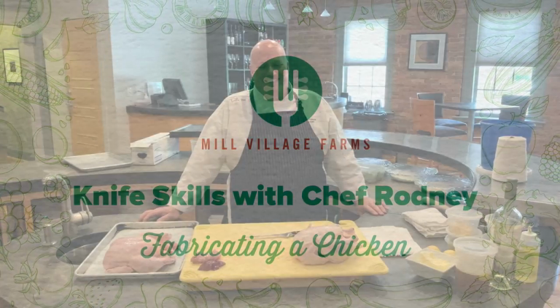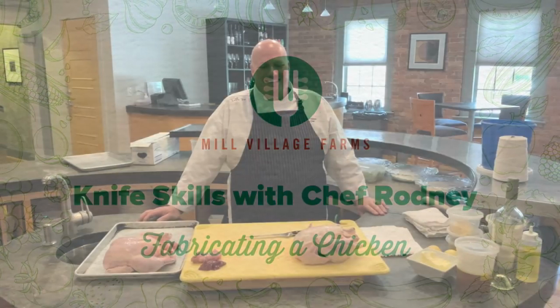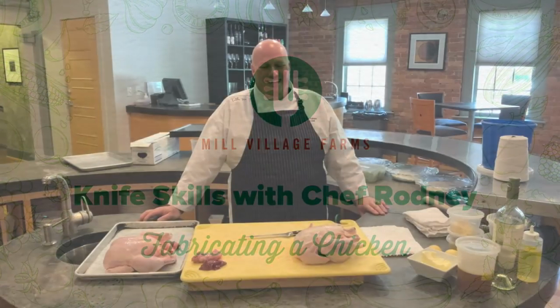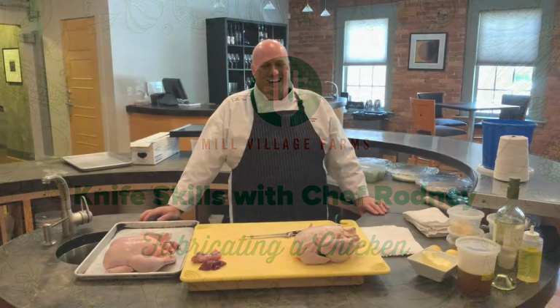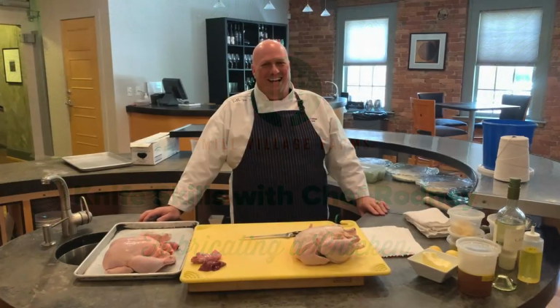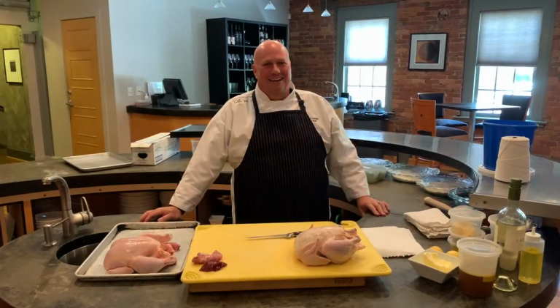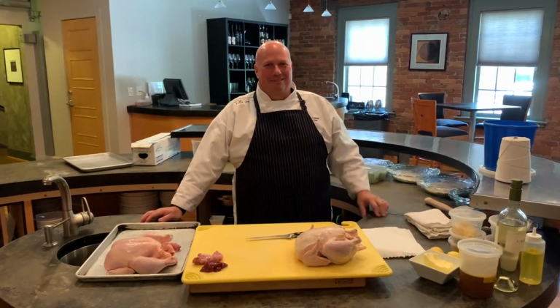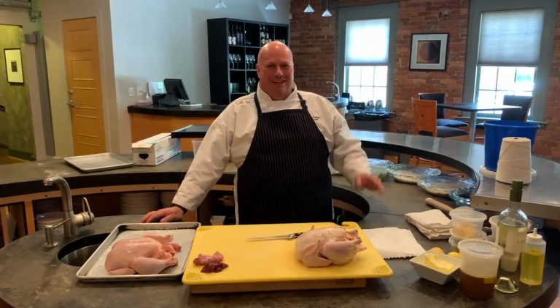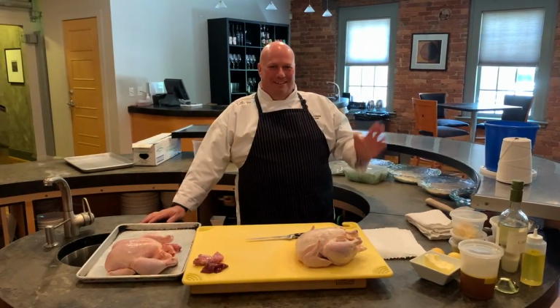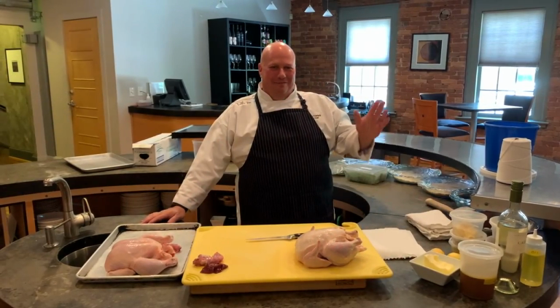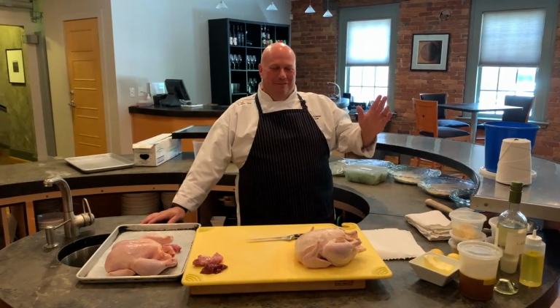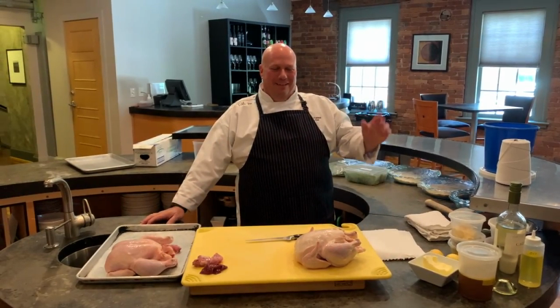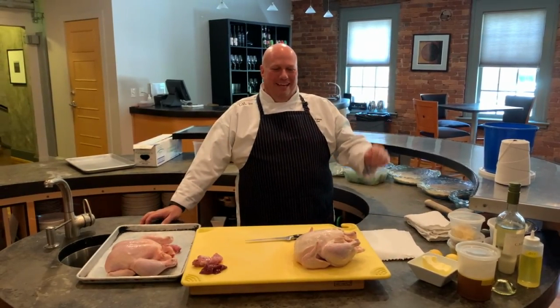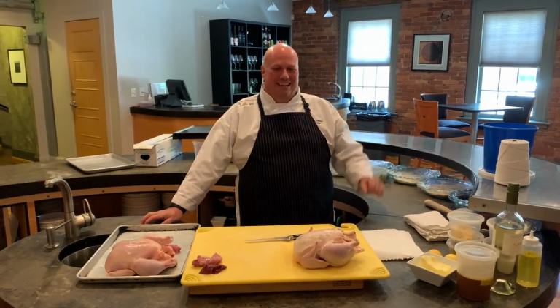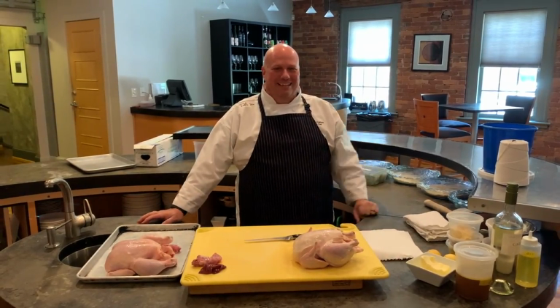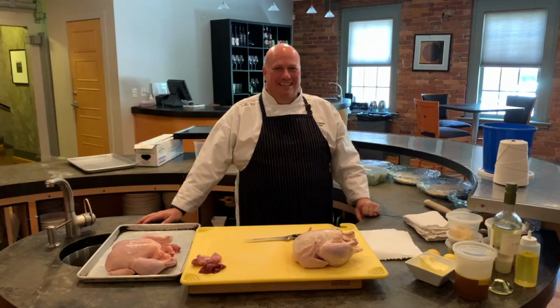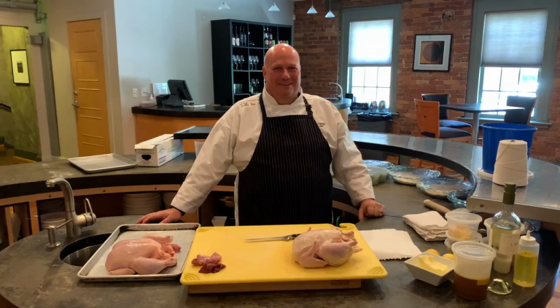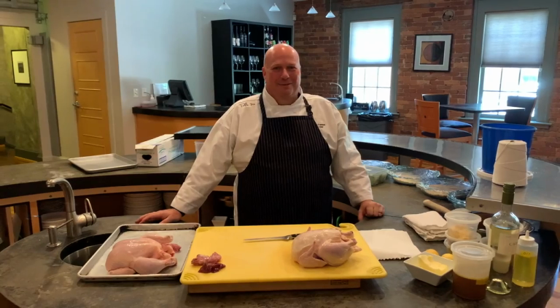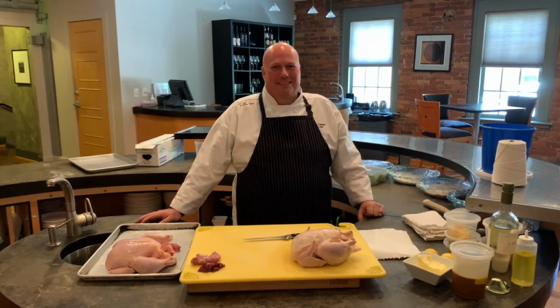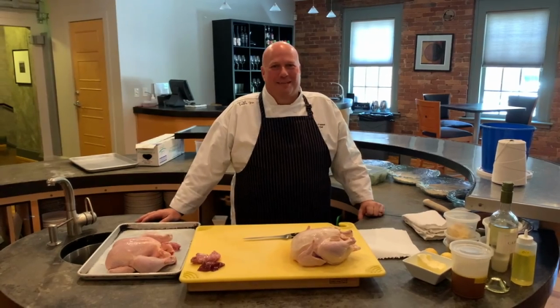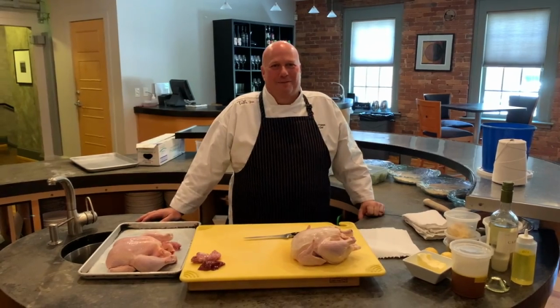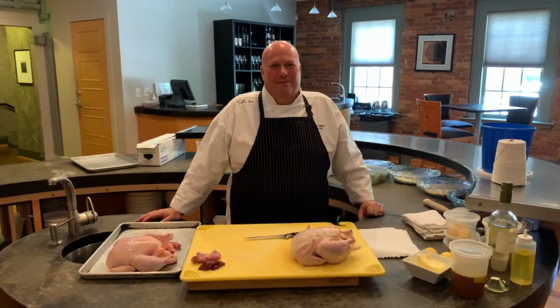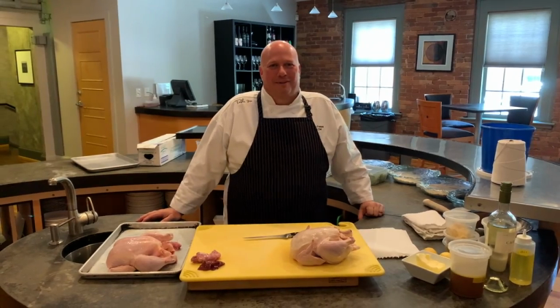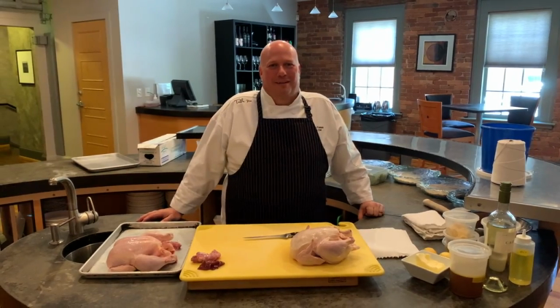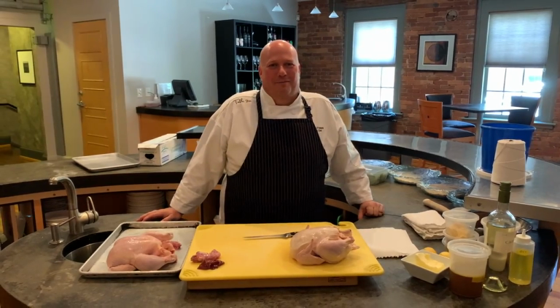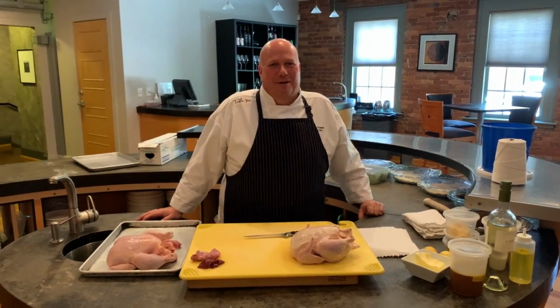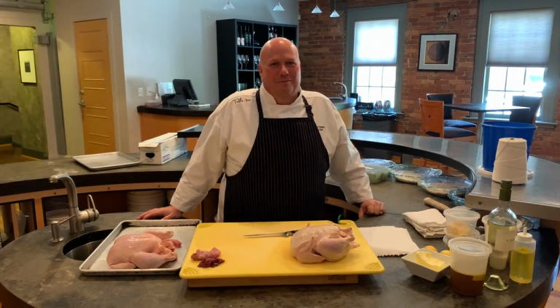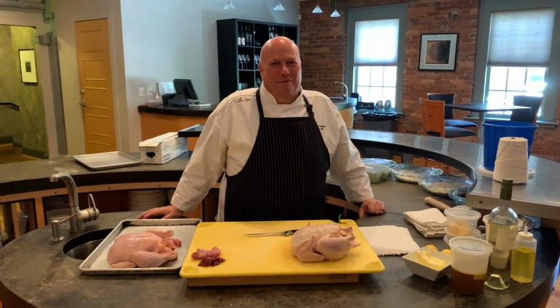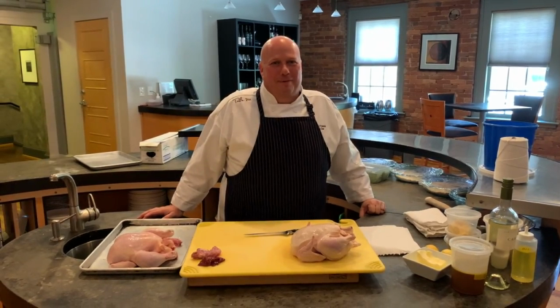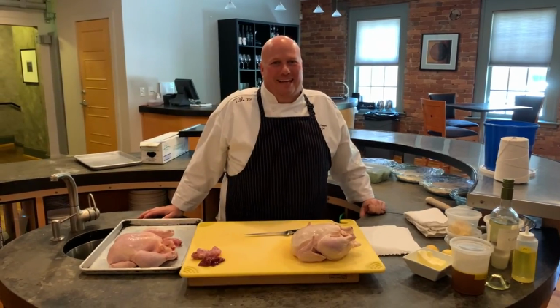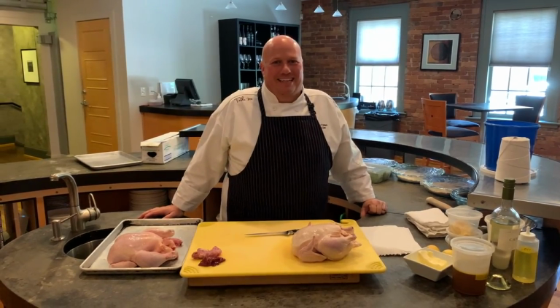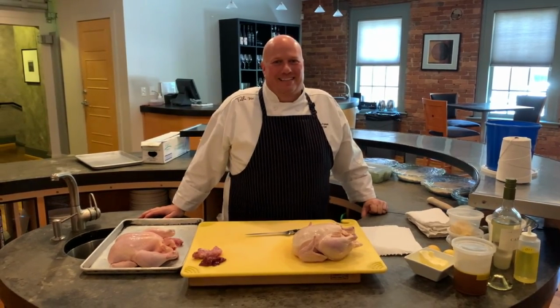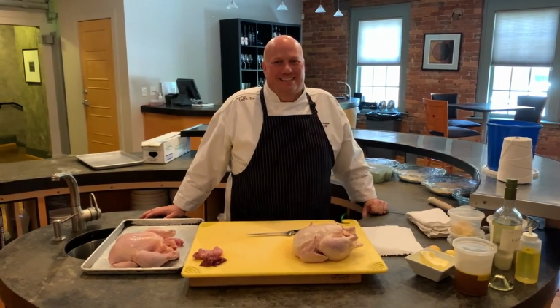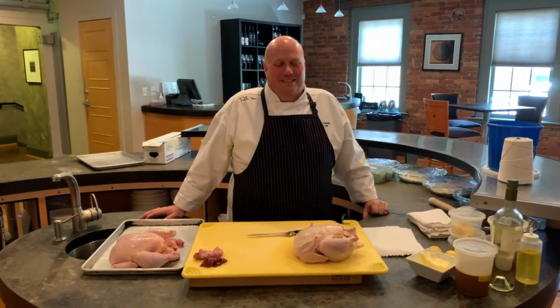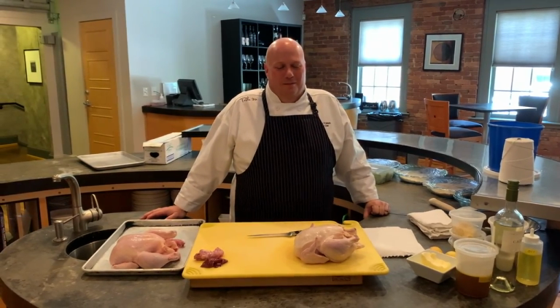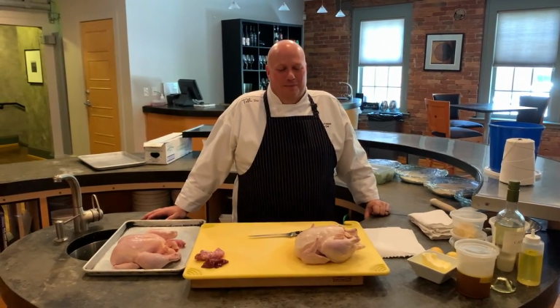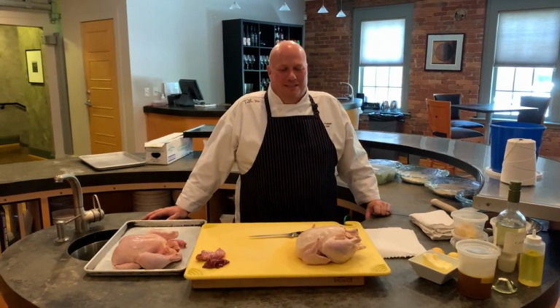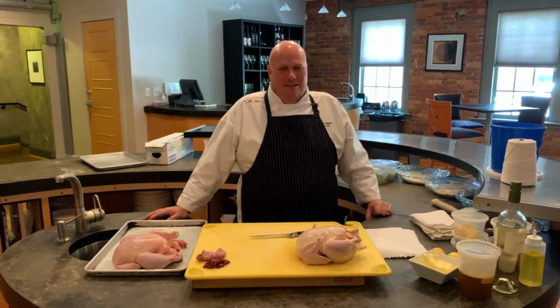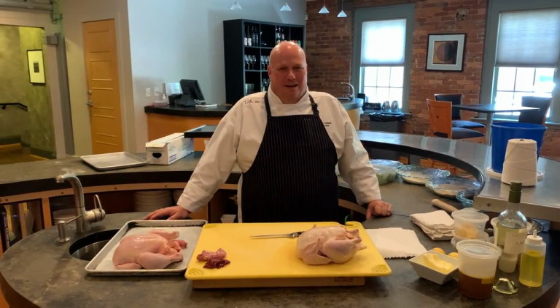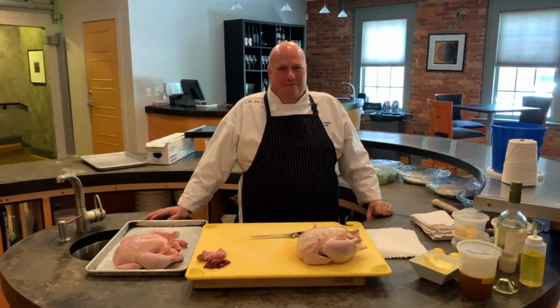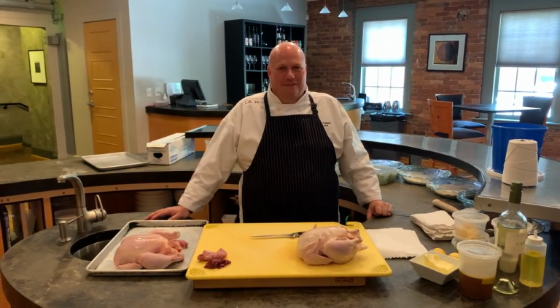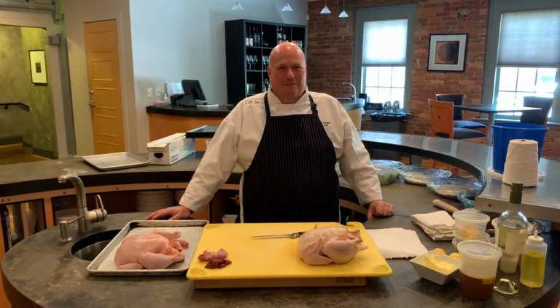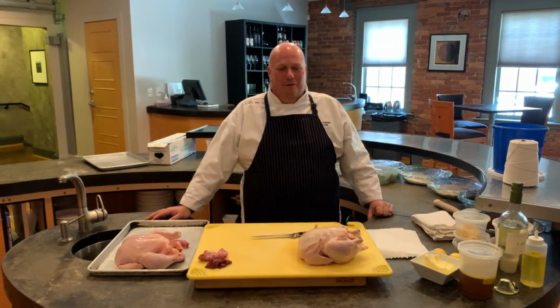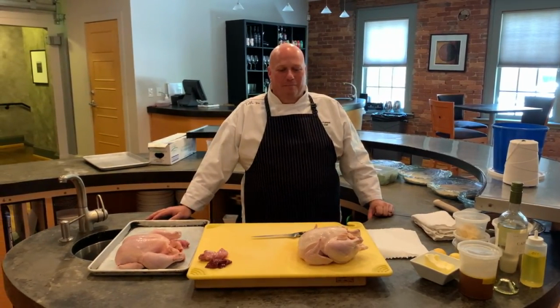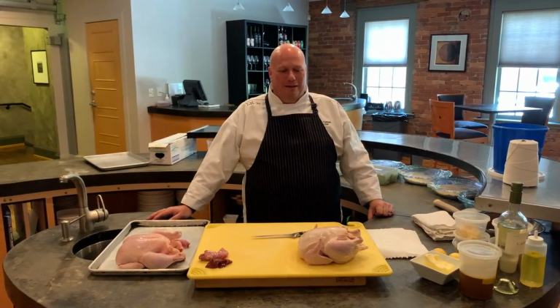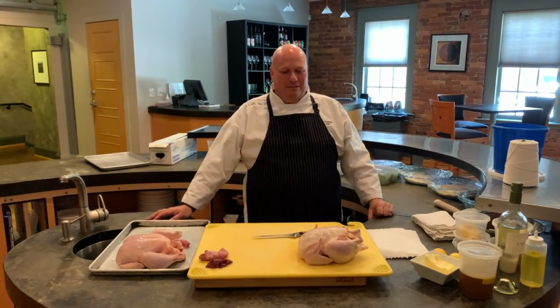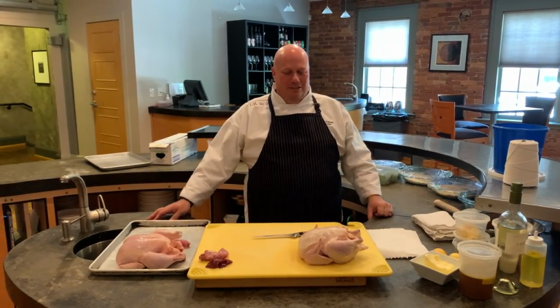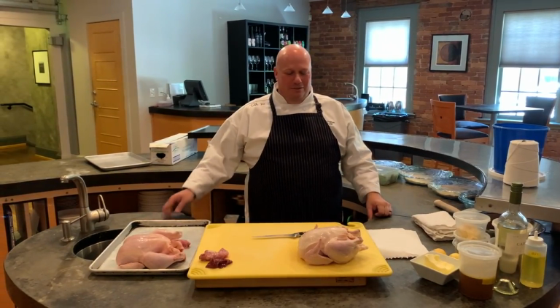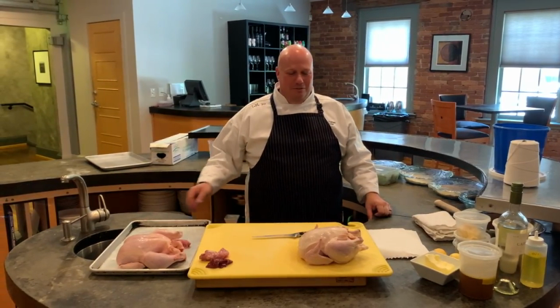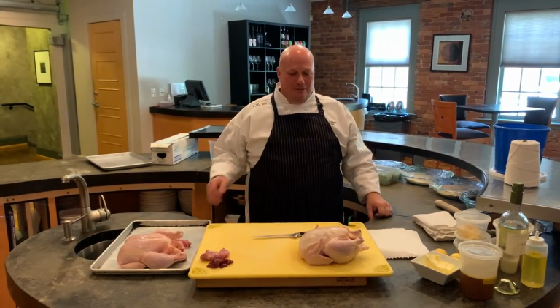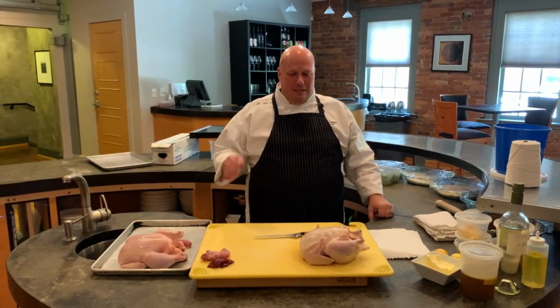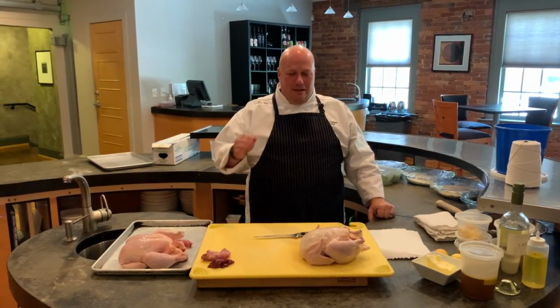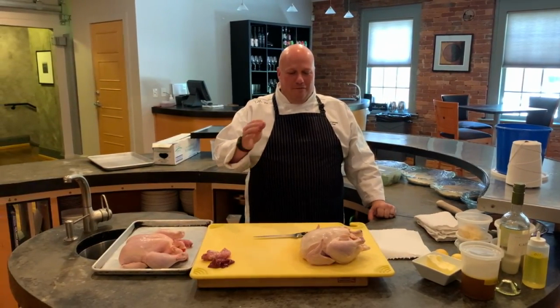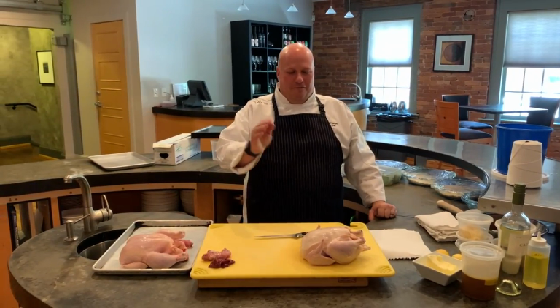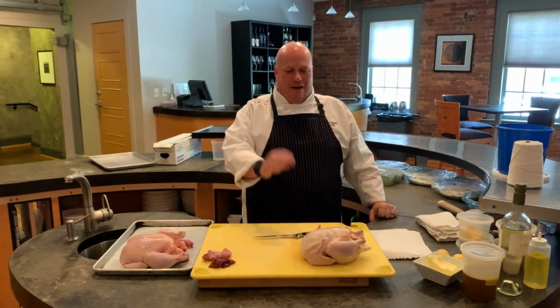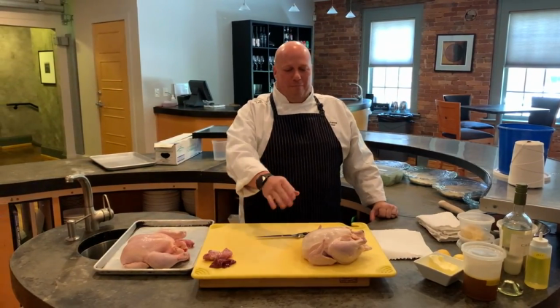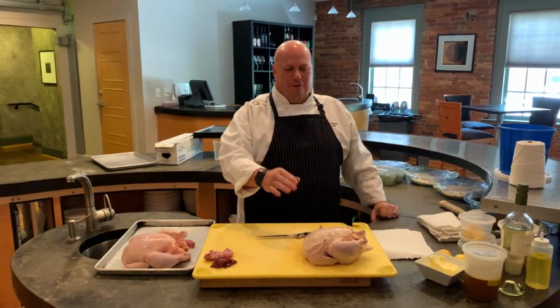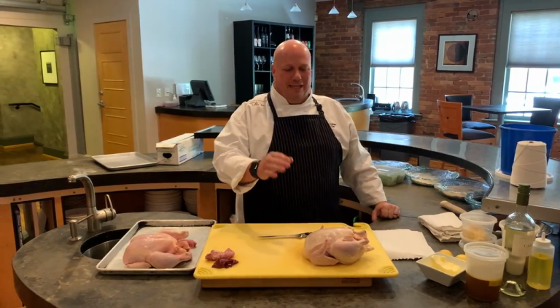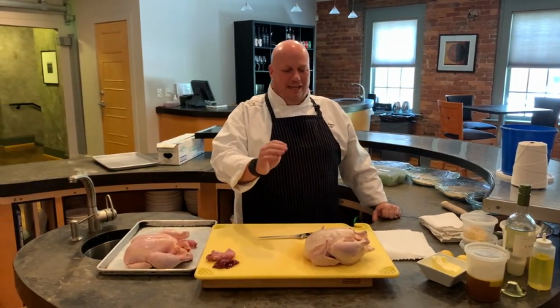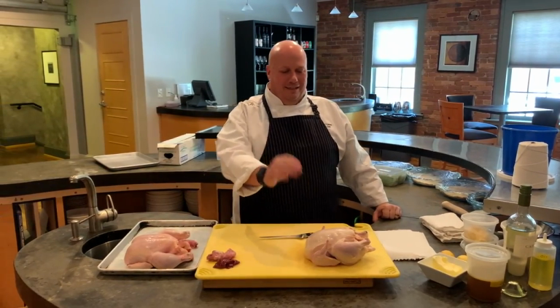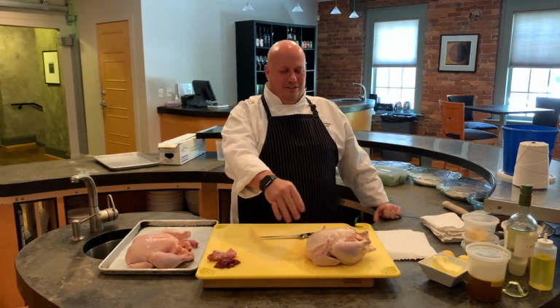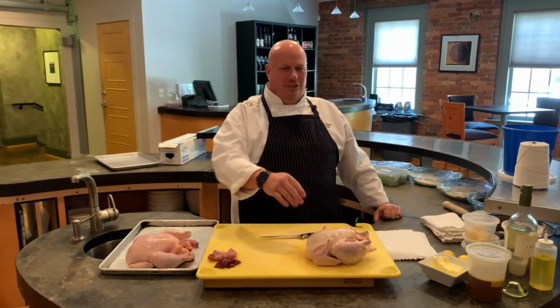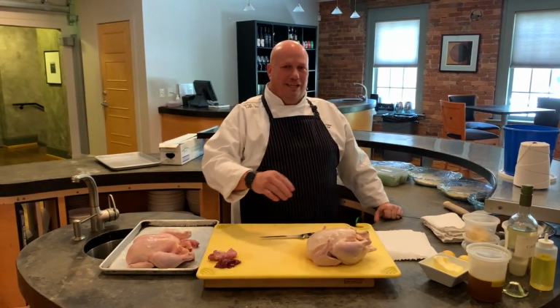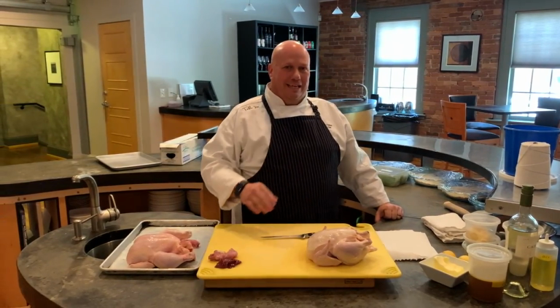Hi, Rodney Friedan here with Table 301. We're back in the Sobe's Loft and we're about to fabricate a chicken.